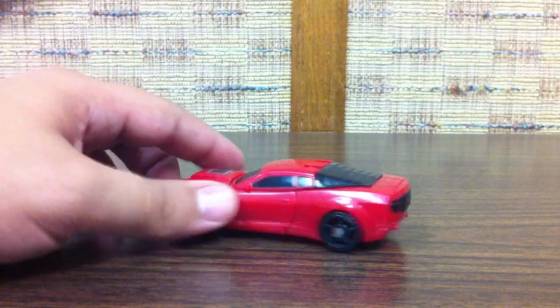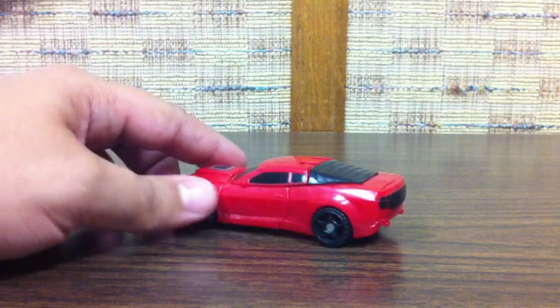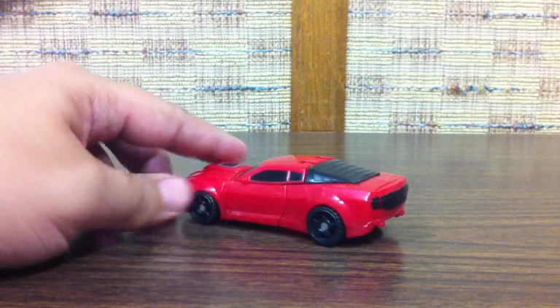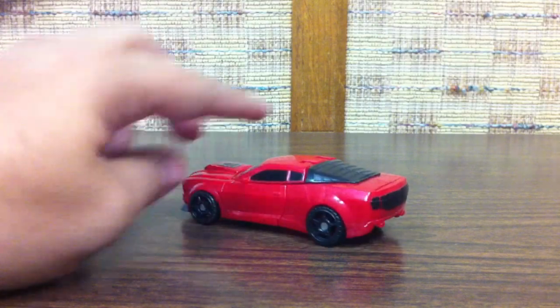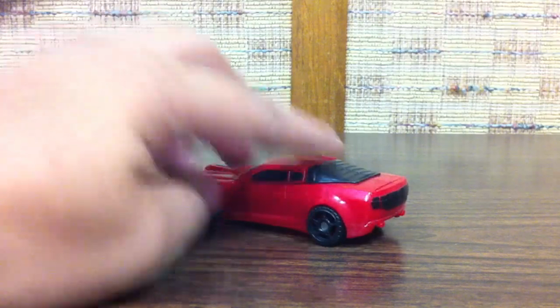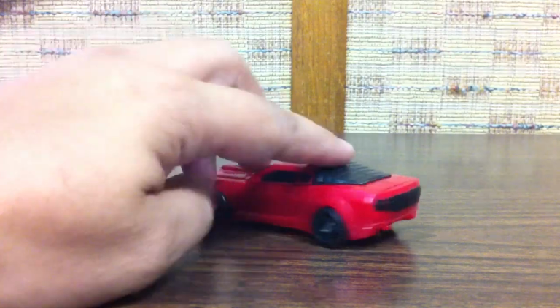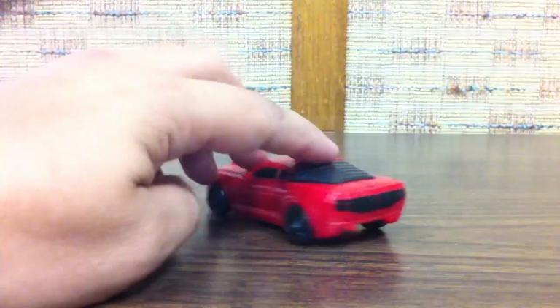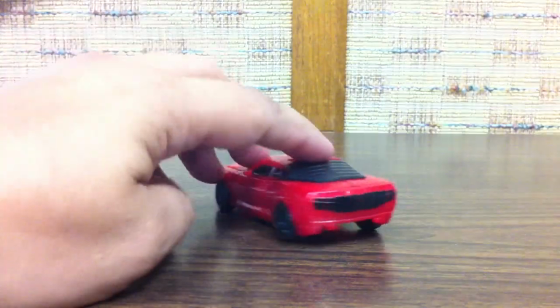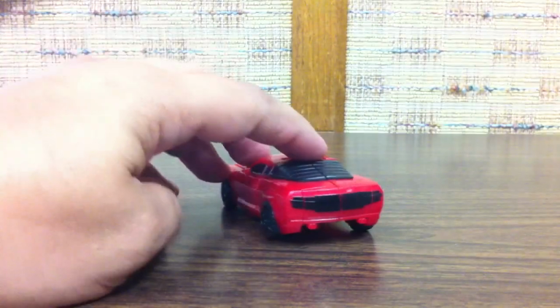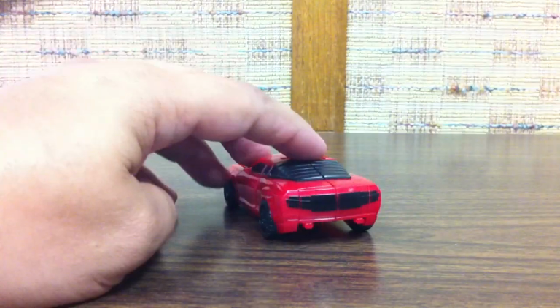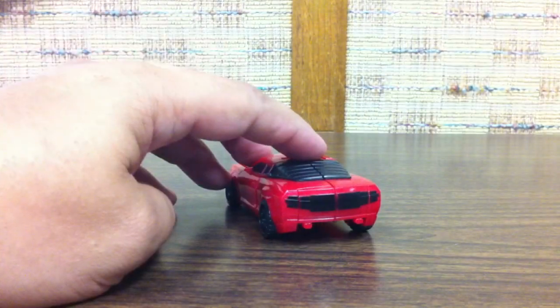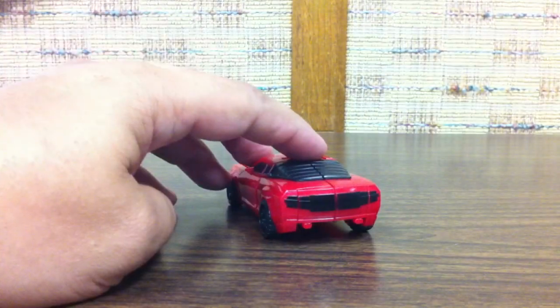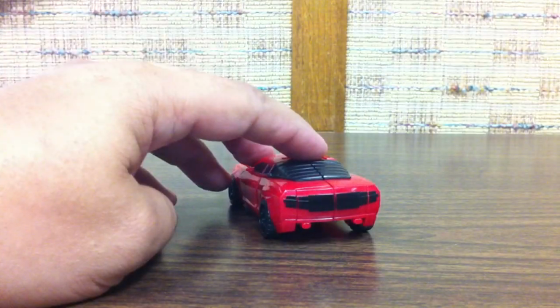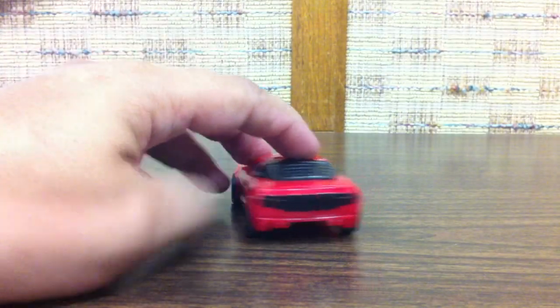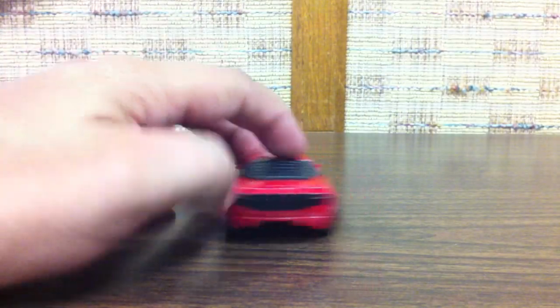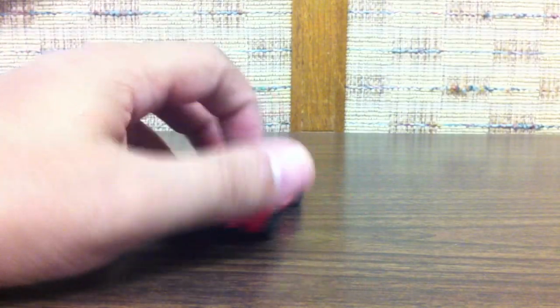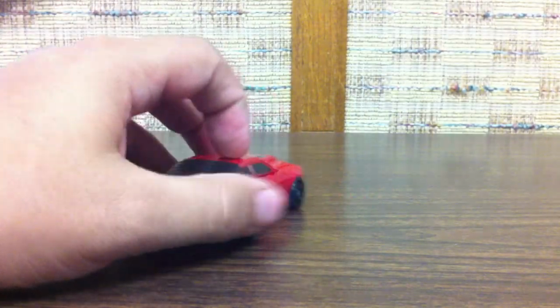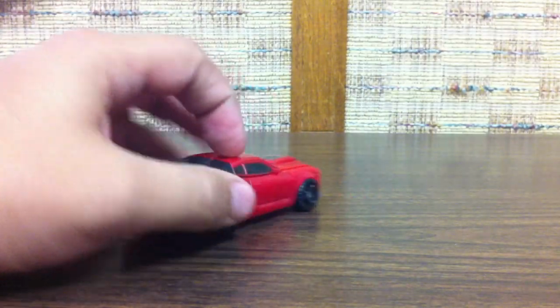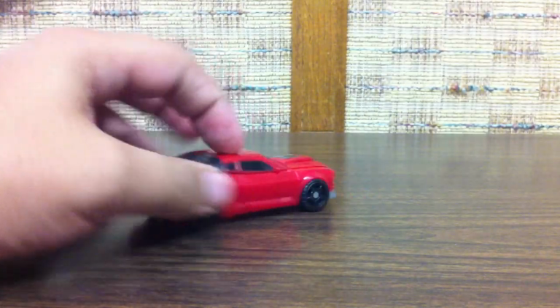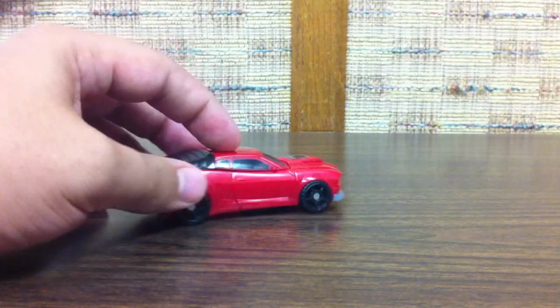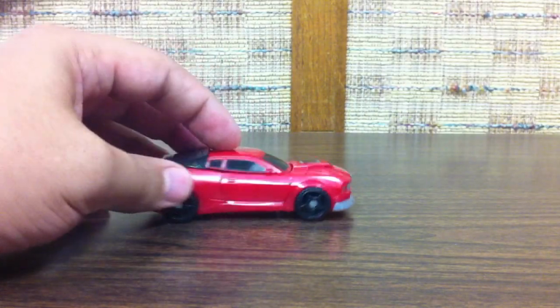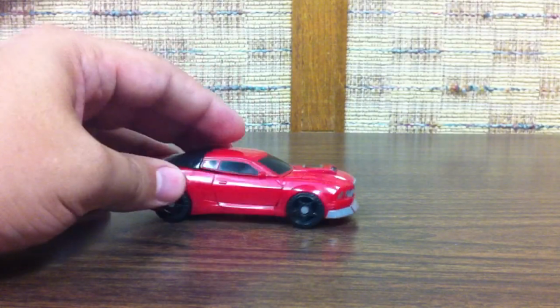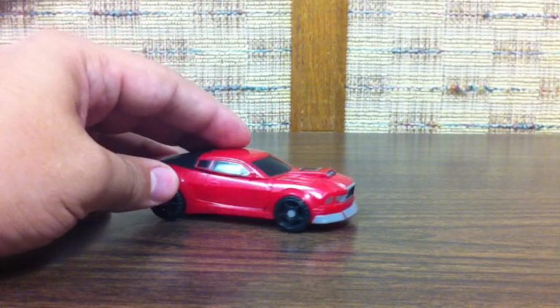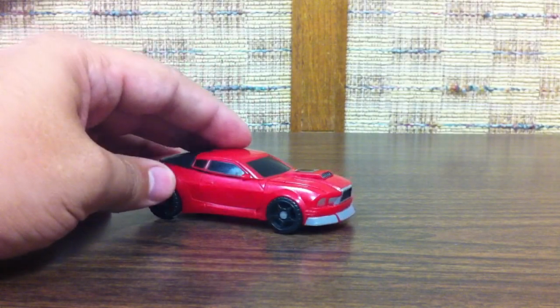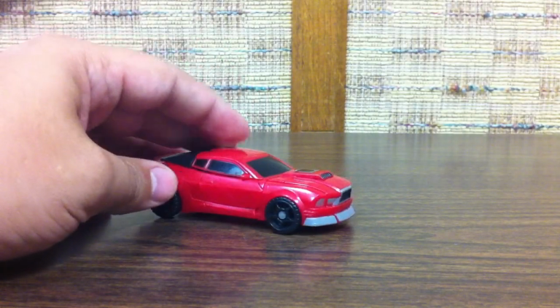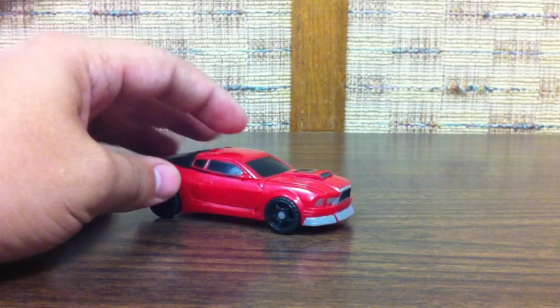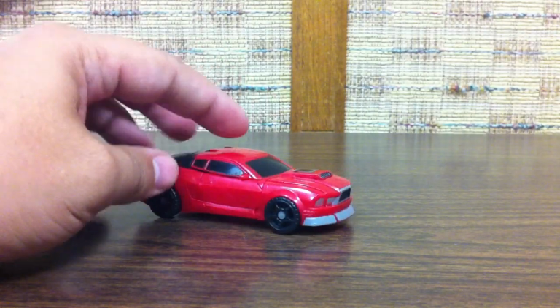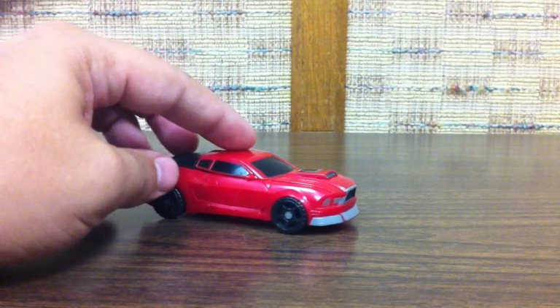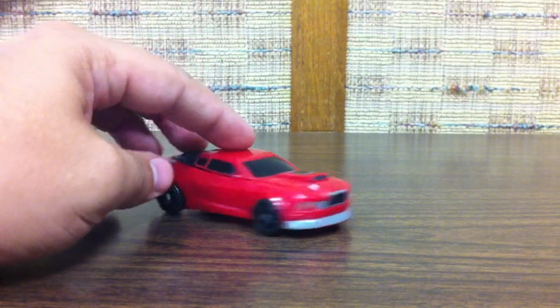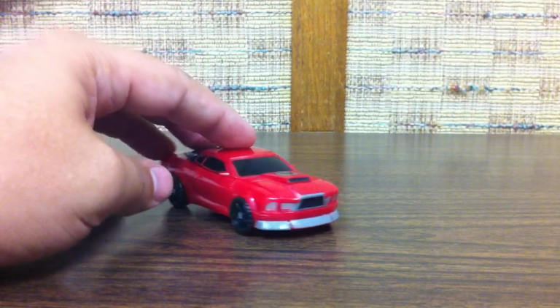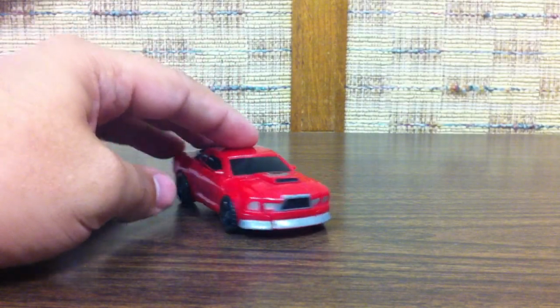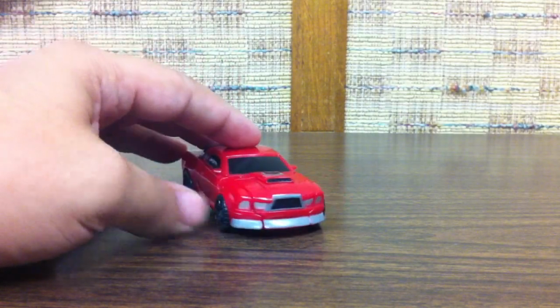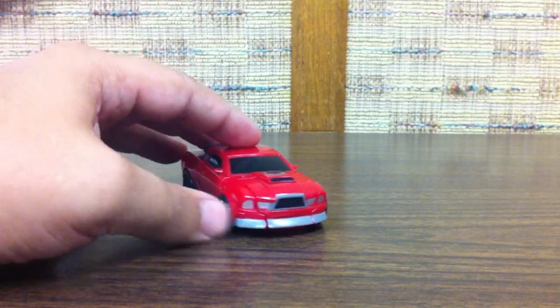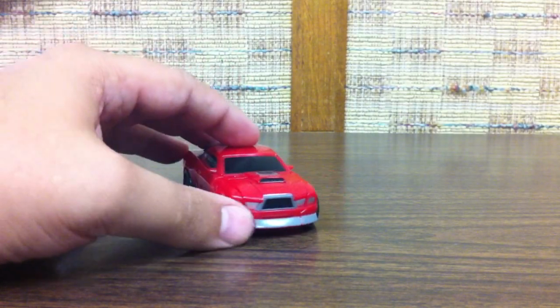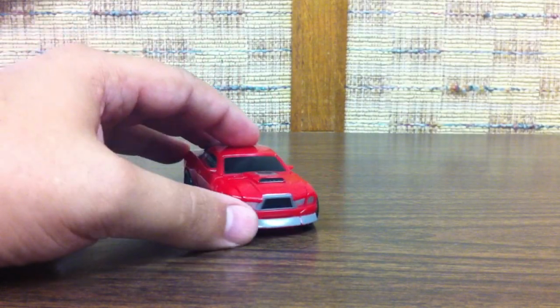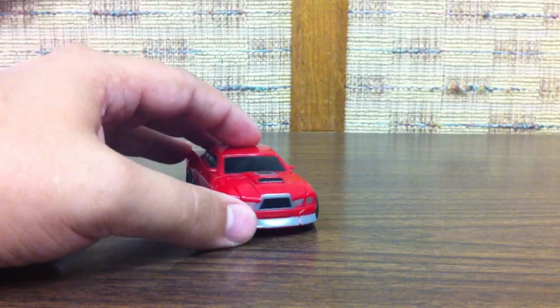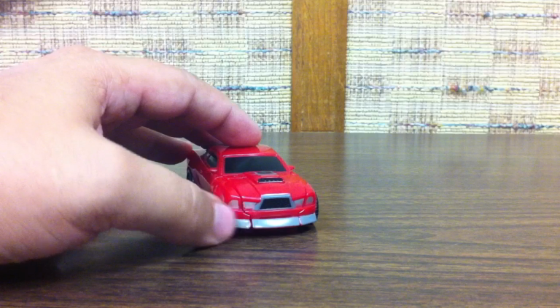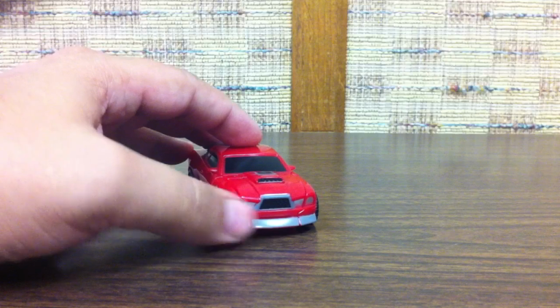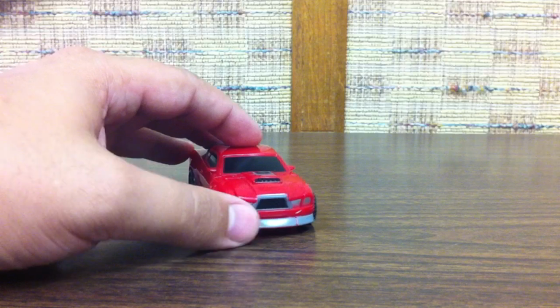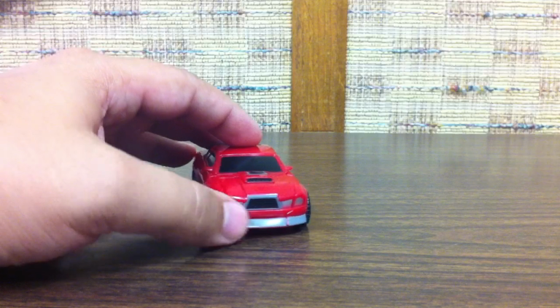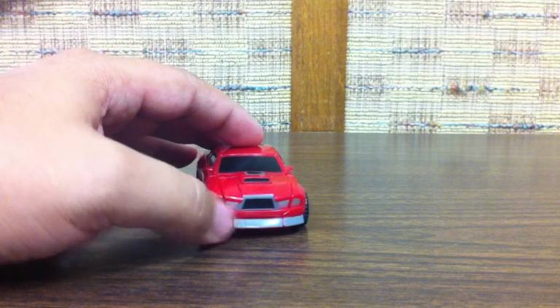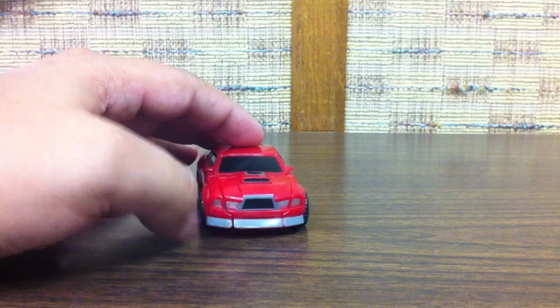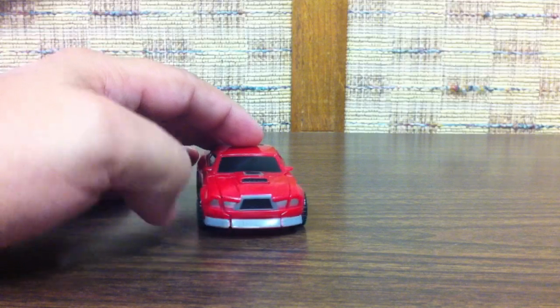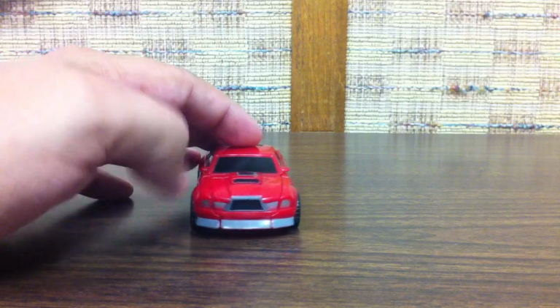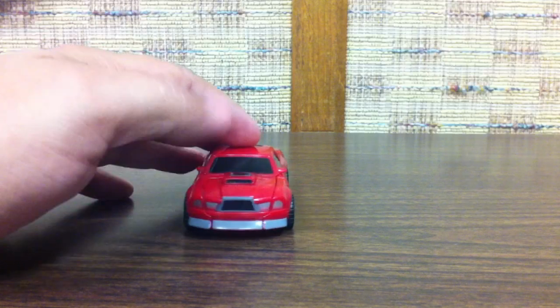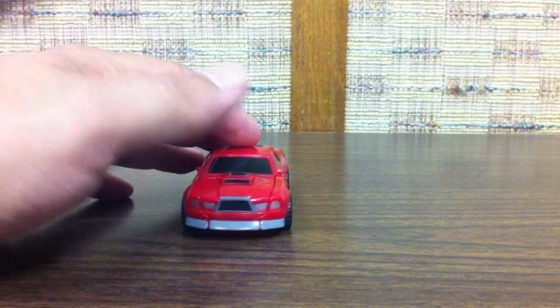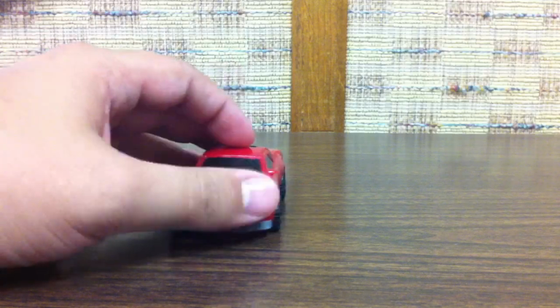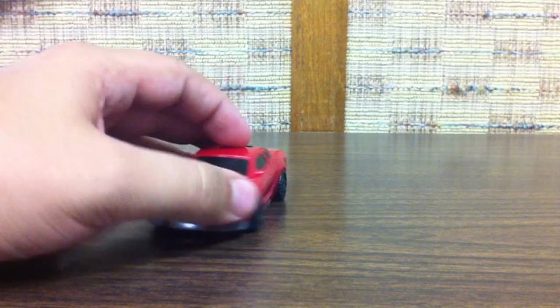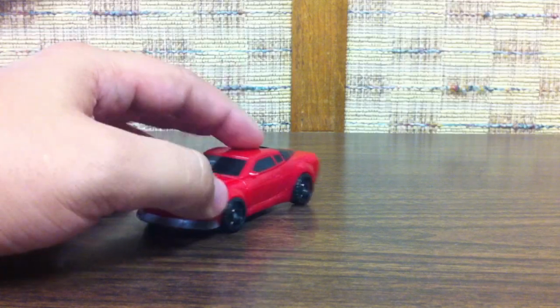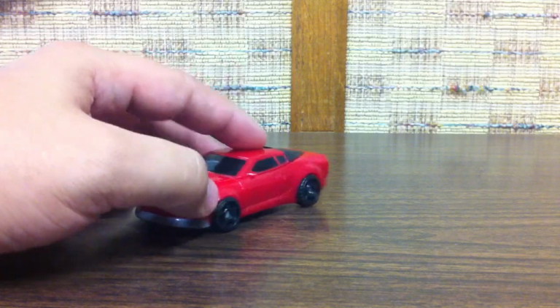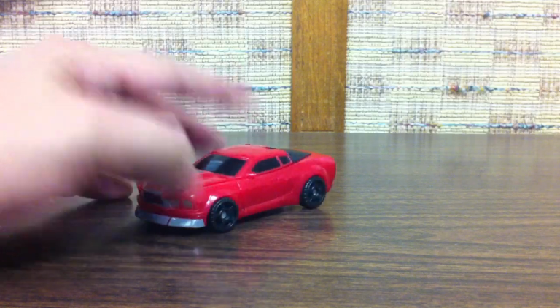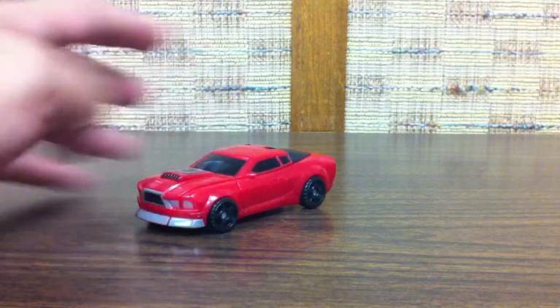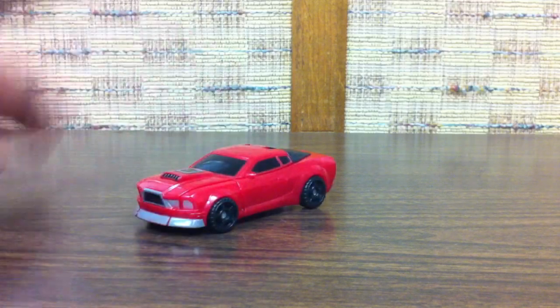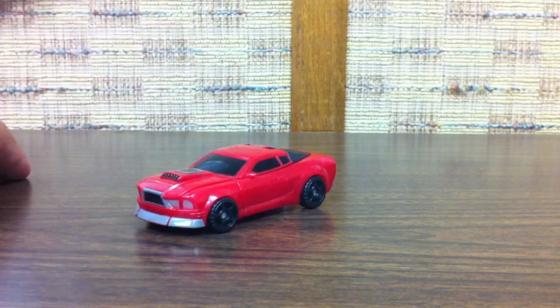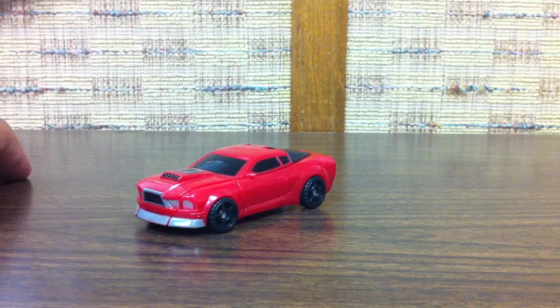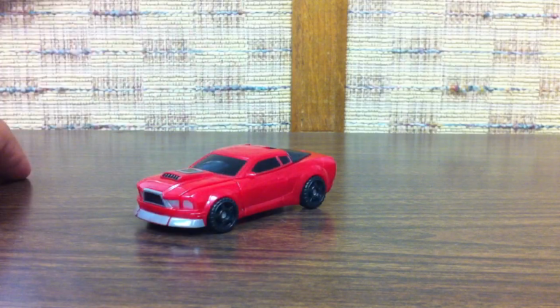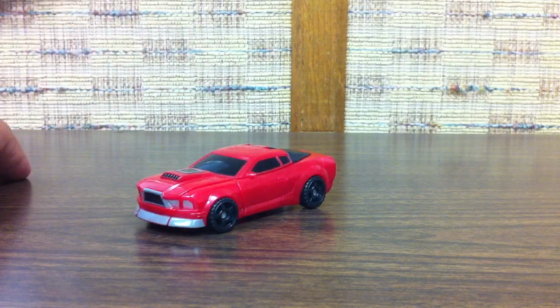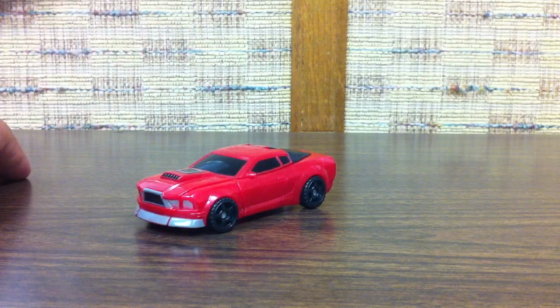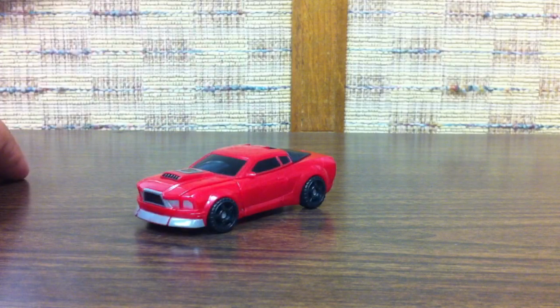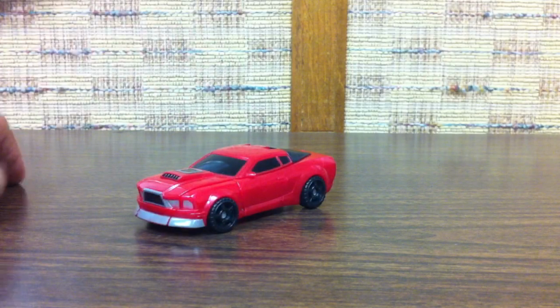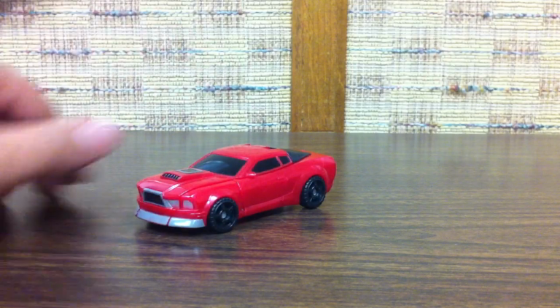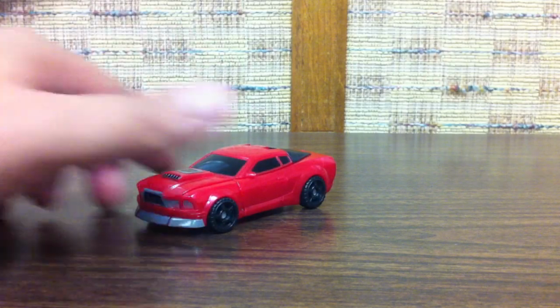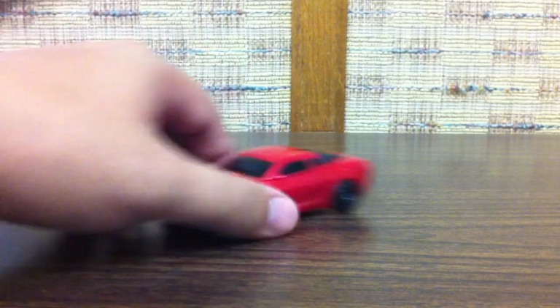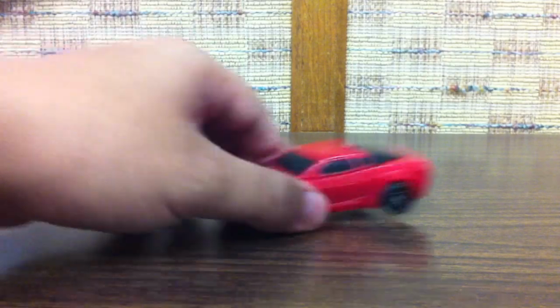And that's really all there is to it. He's red and black with some gray accents, just like his old original self.